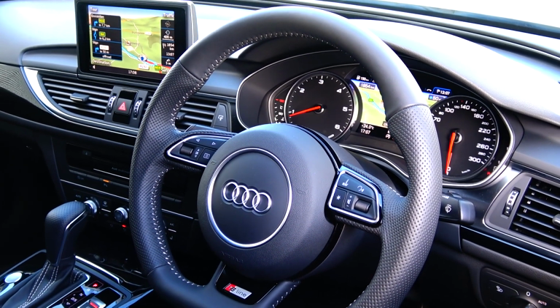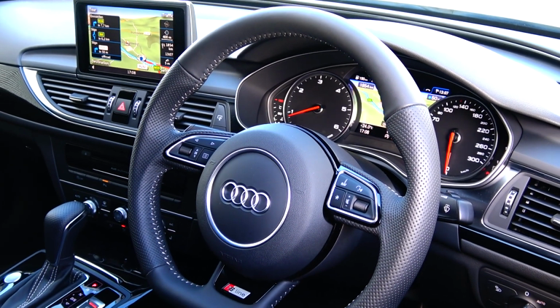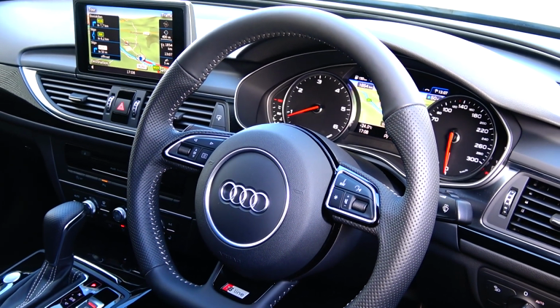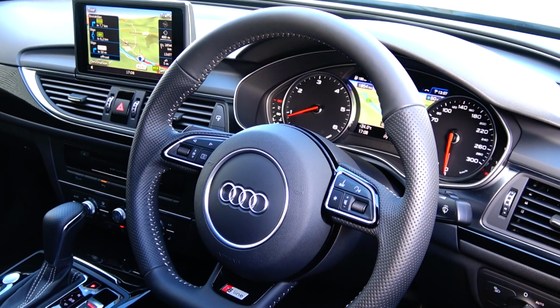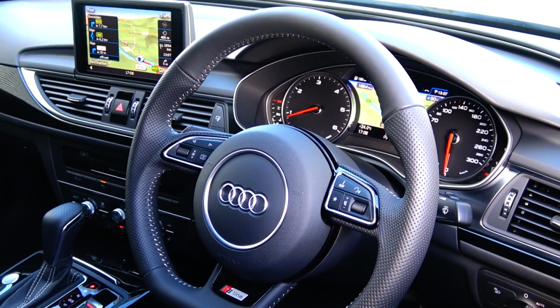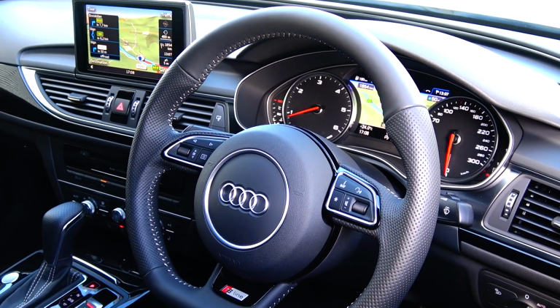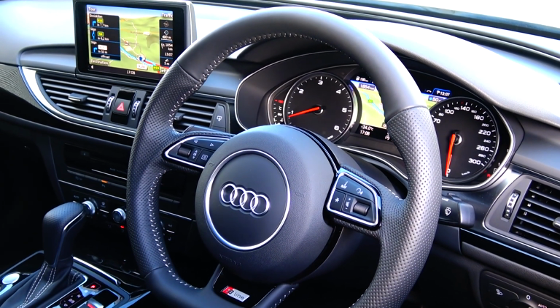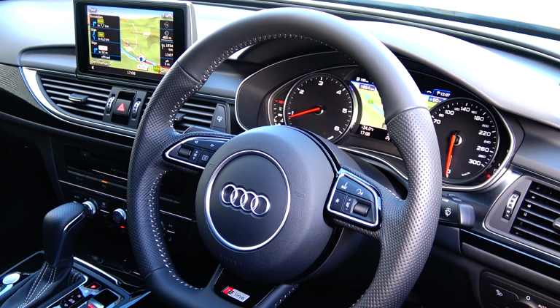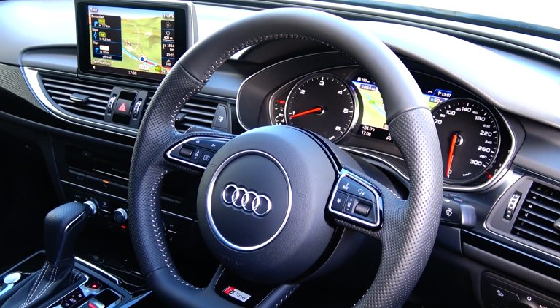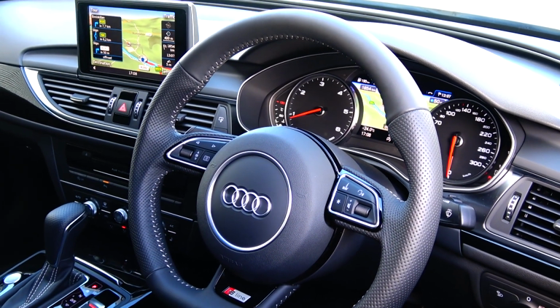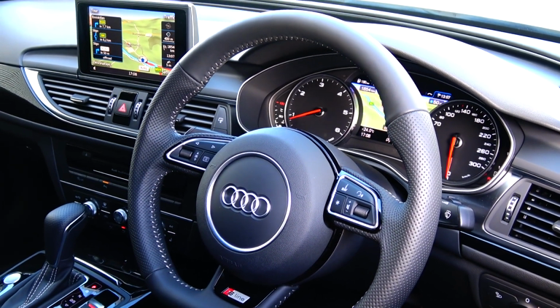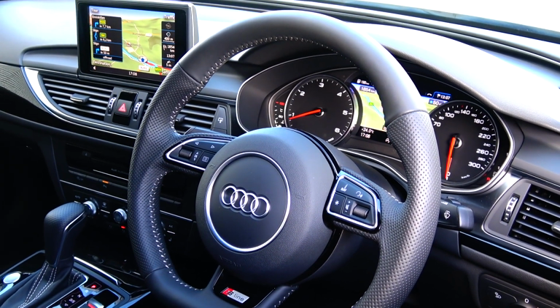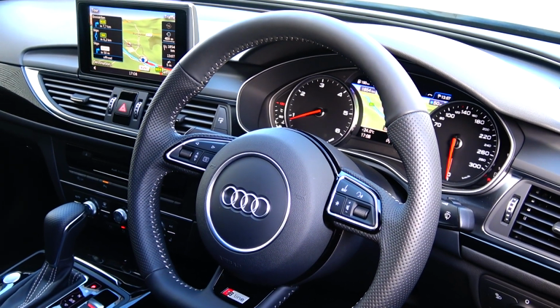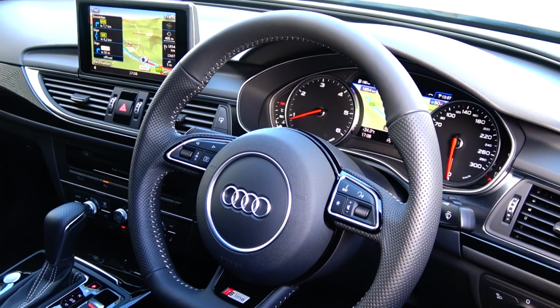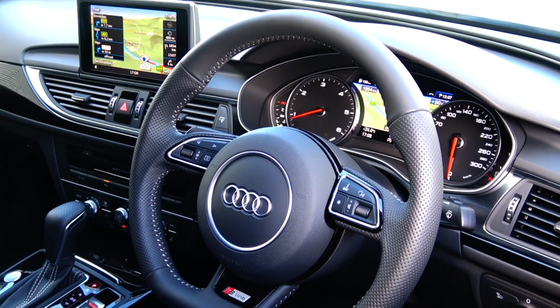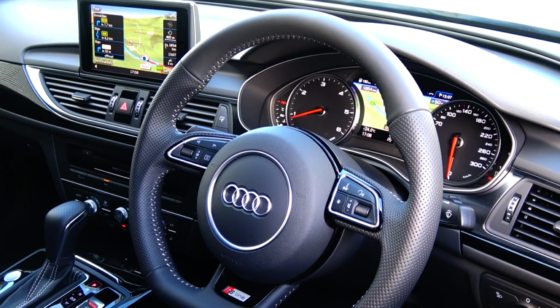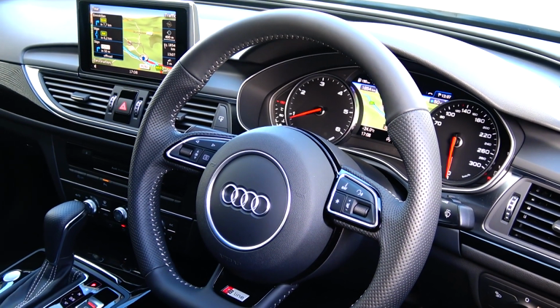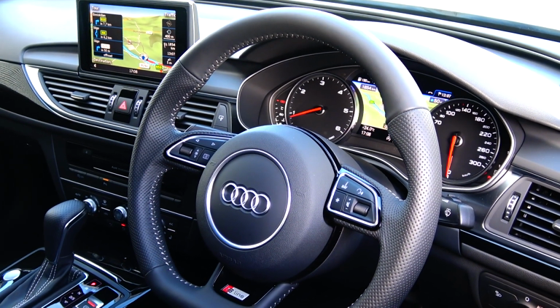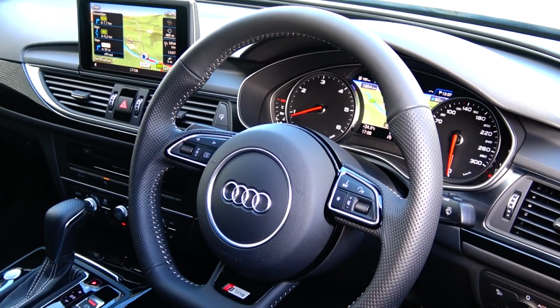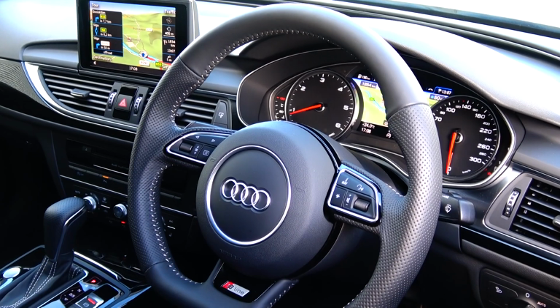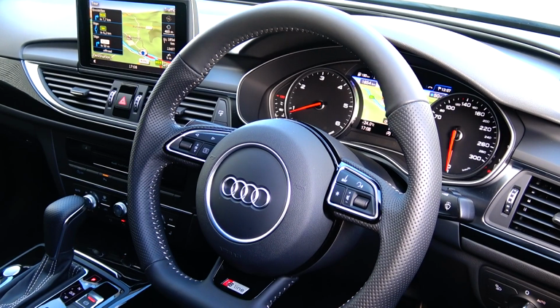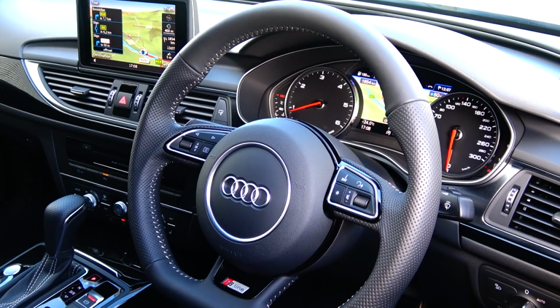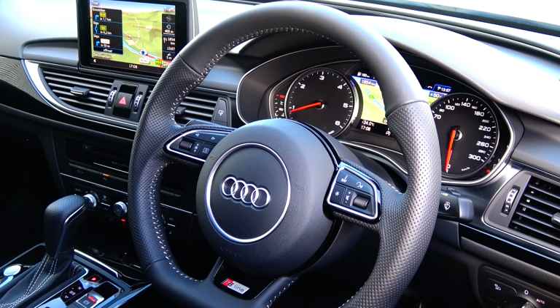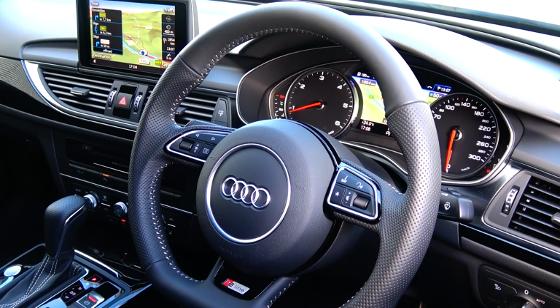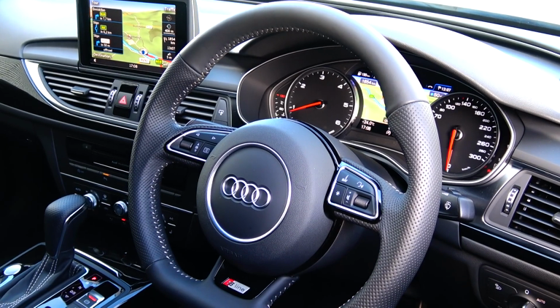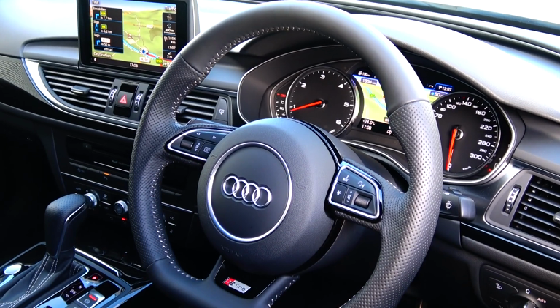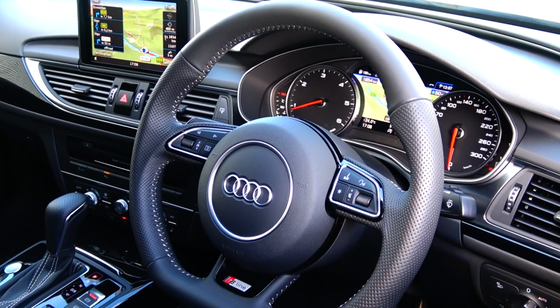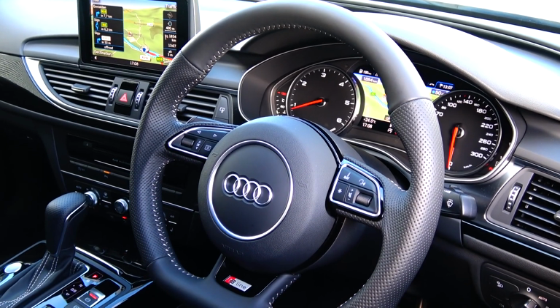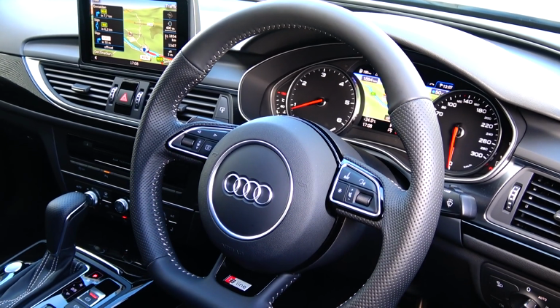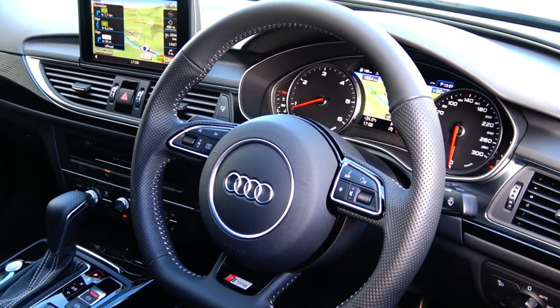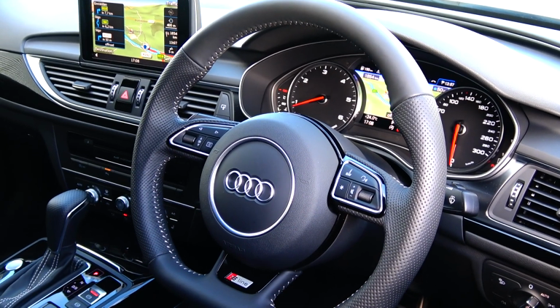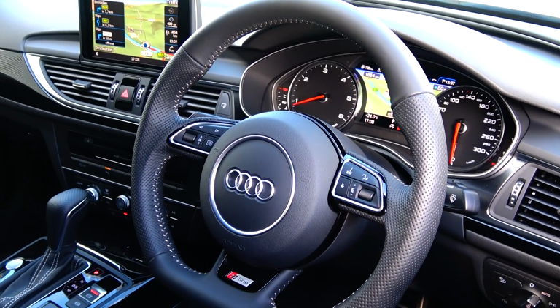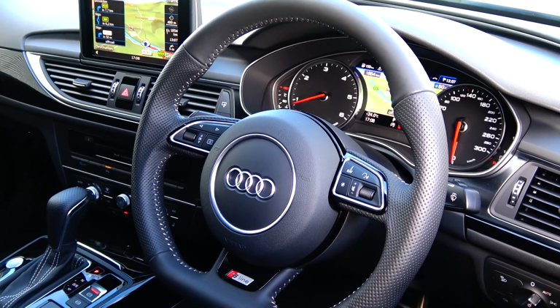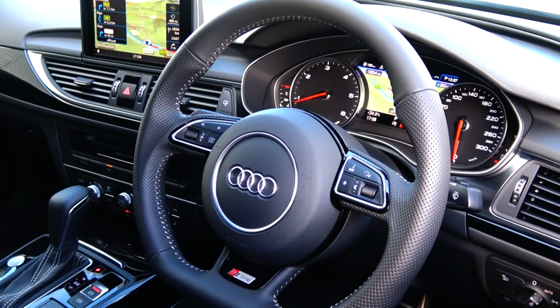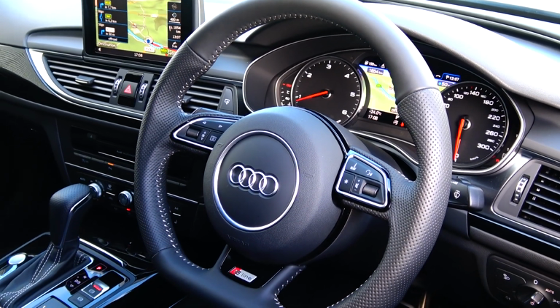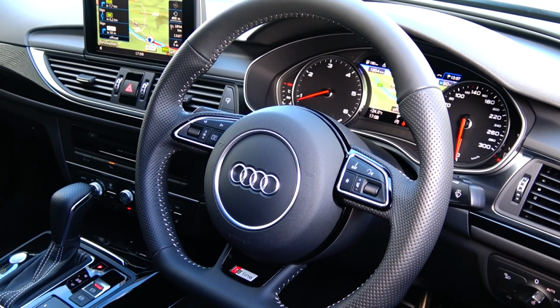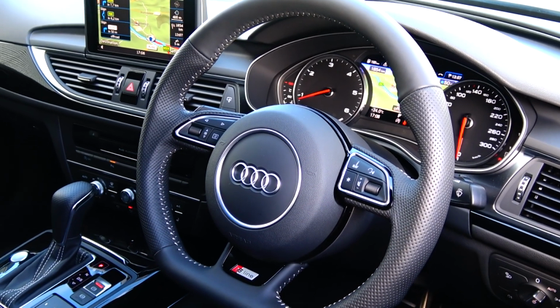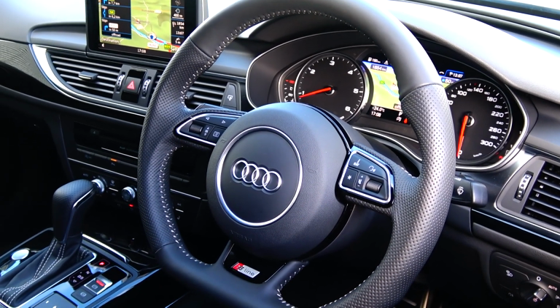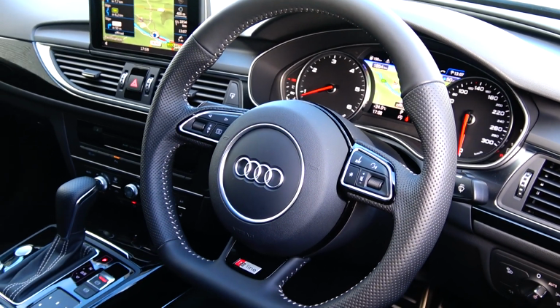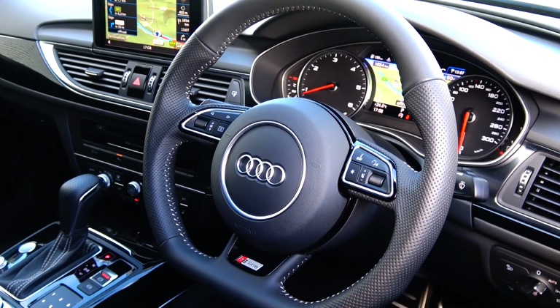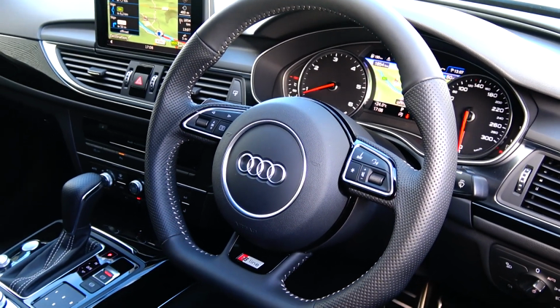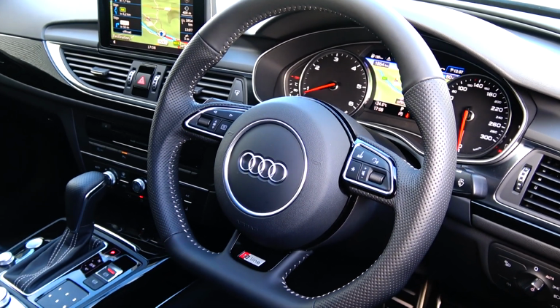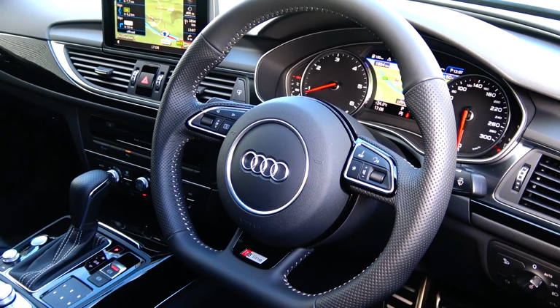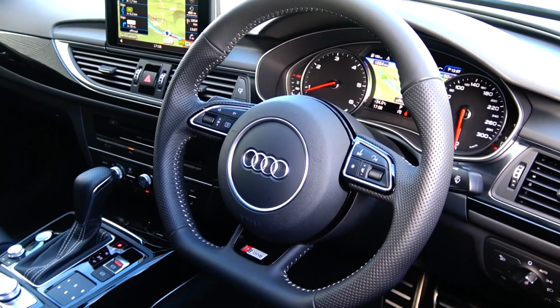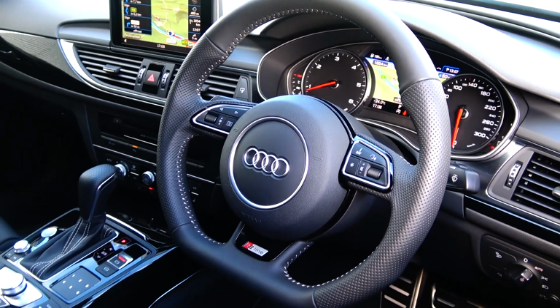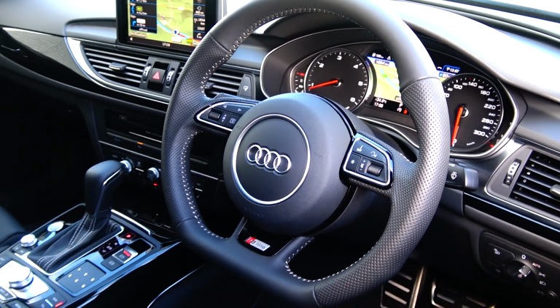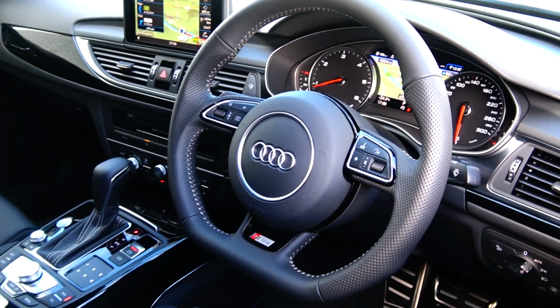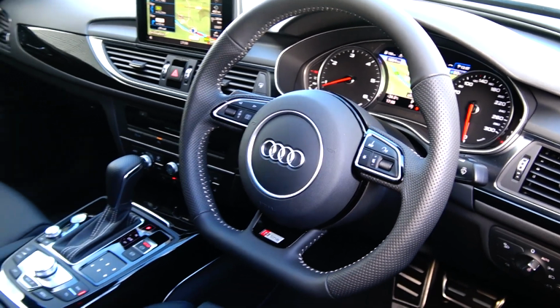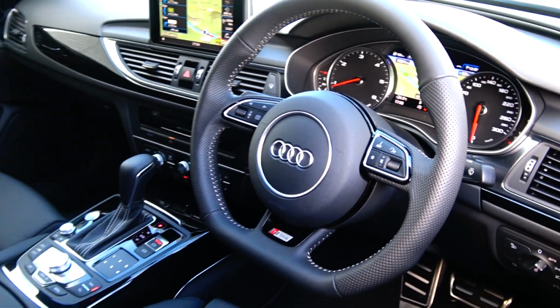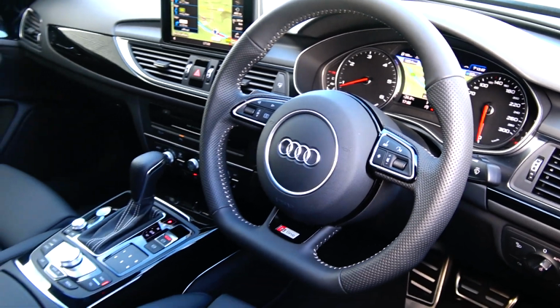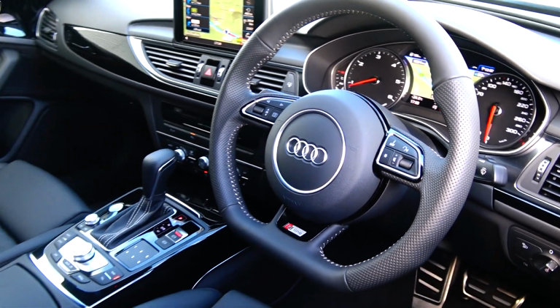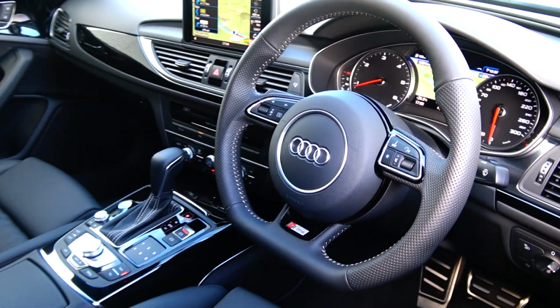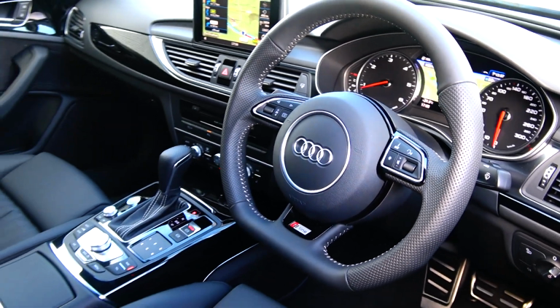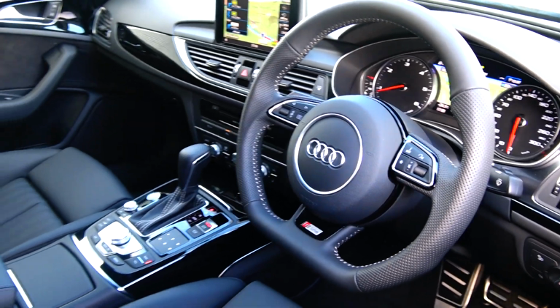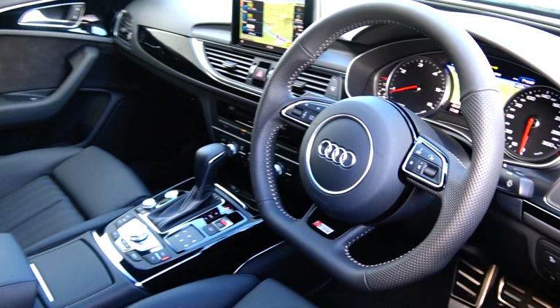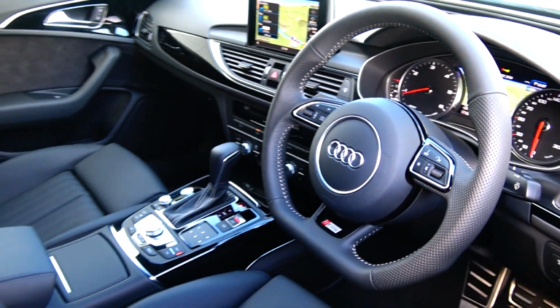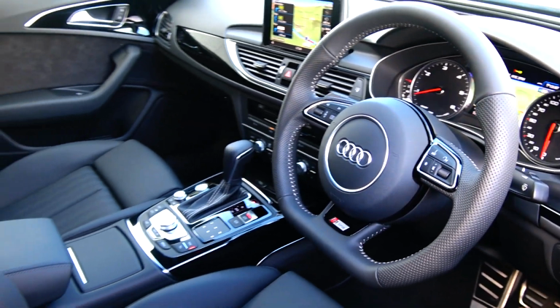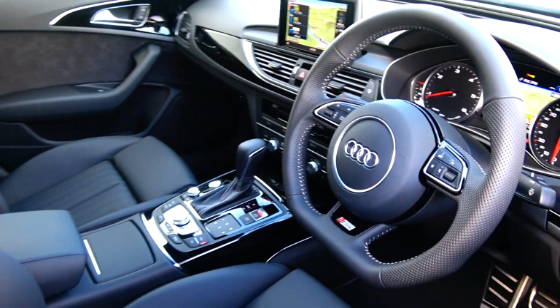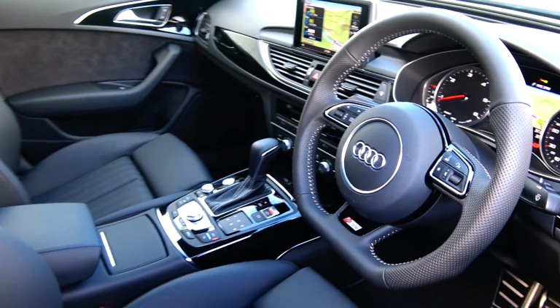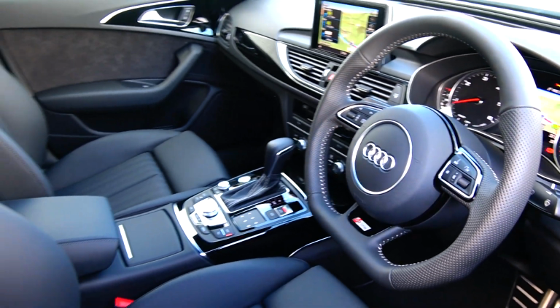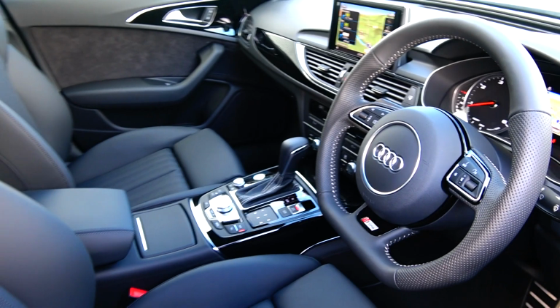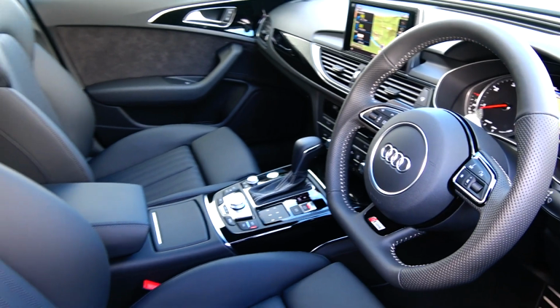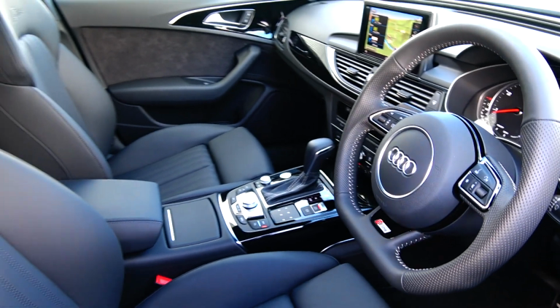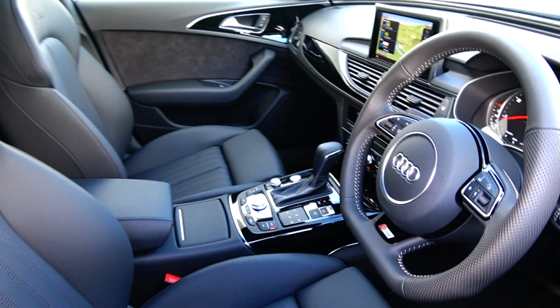Your Audi smartphone interface allows you to connect your smartphone, whether it be Android or iPhone, via USB to access a number of applications.